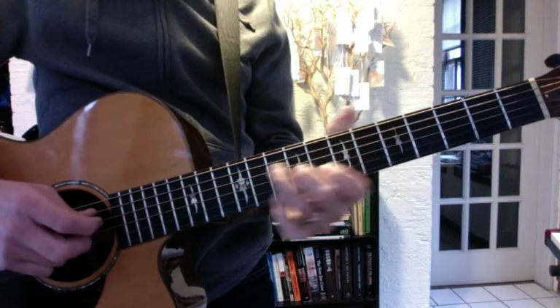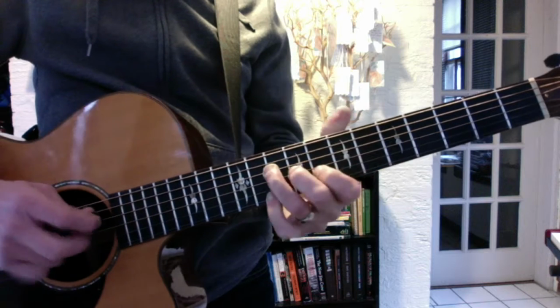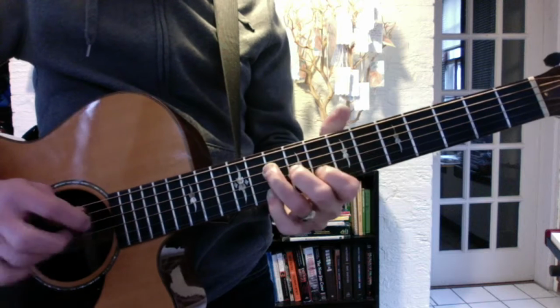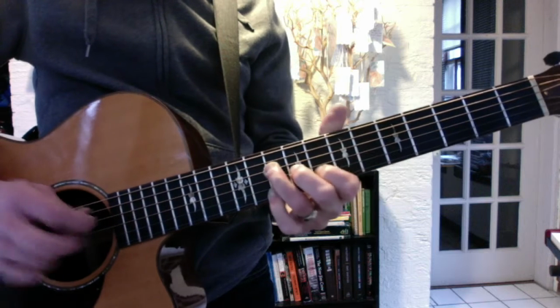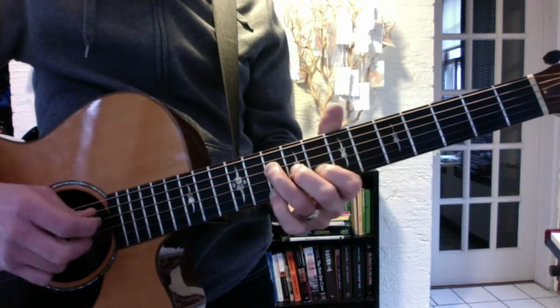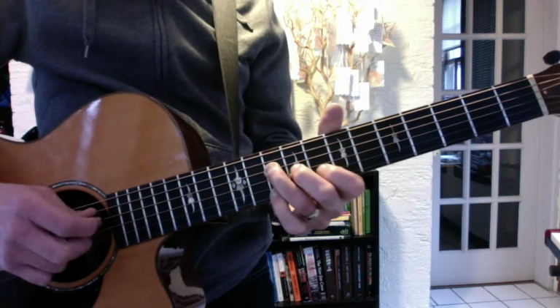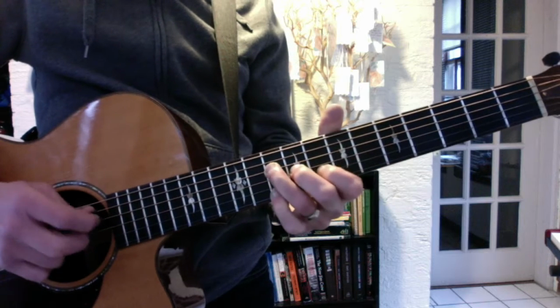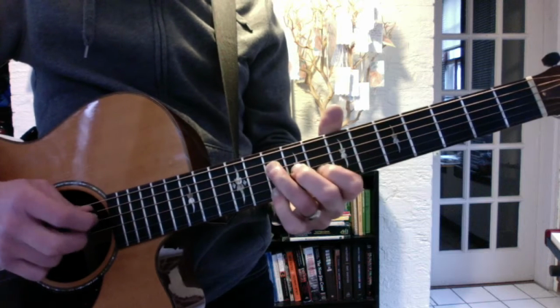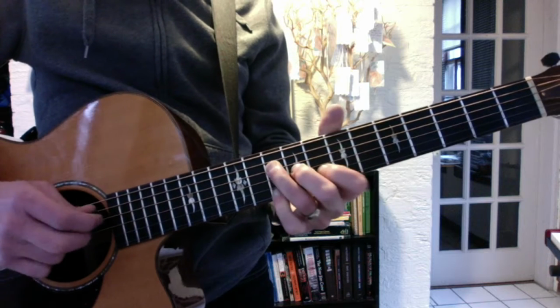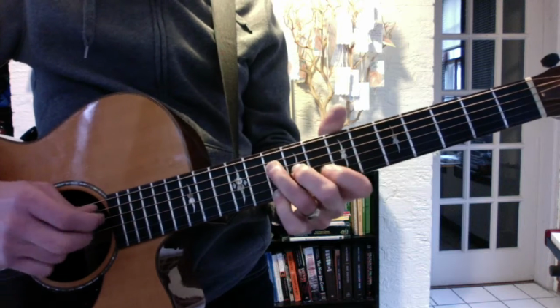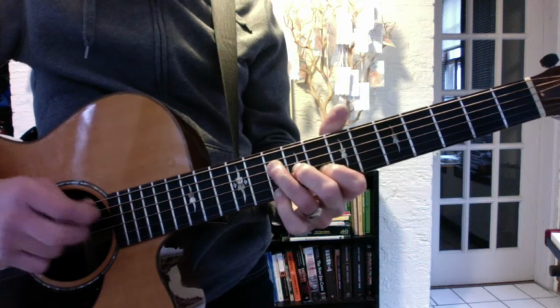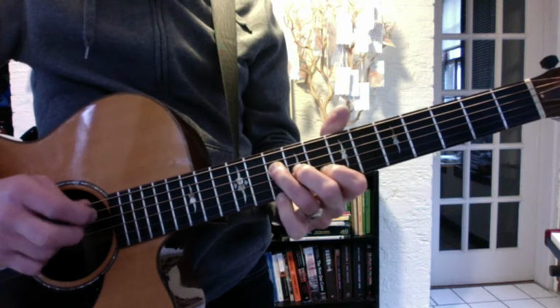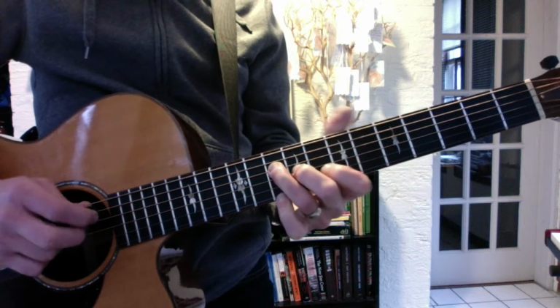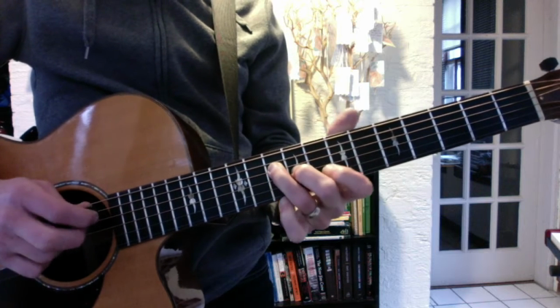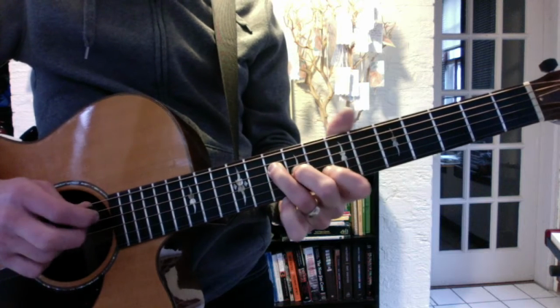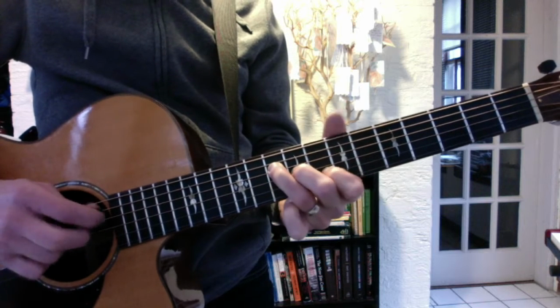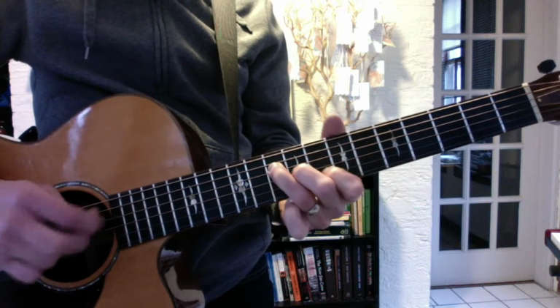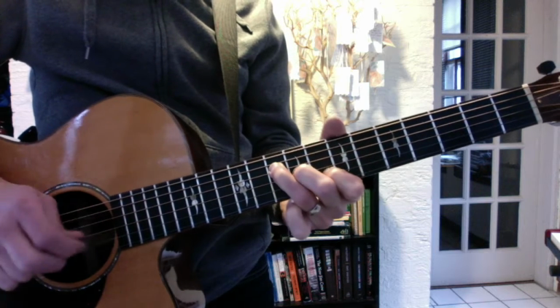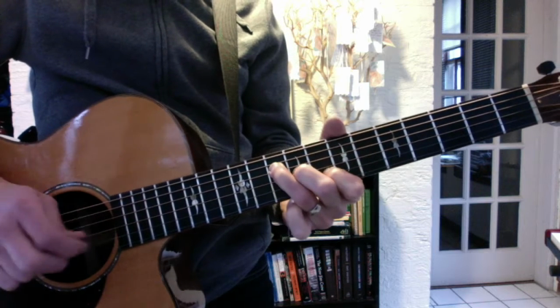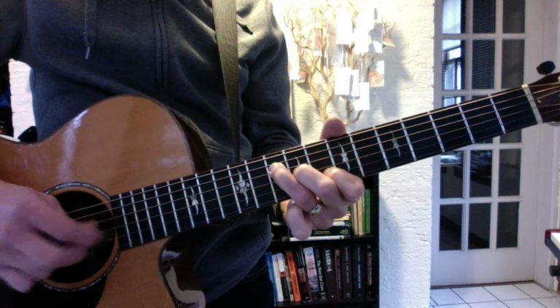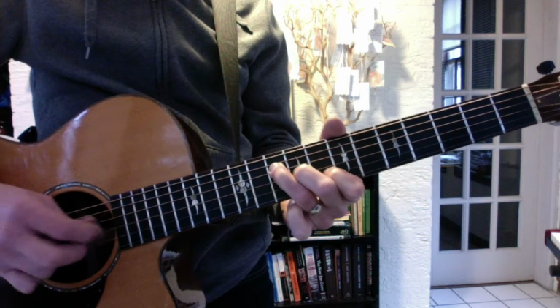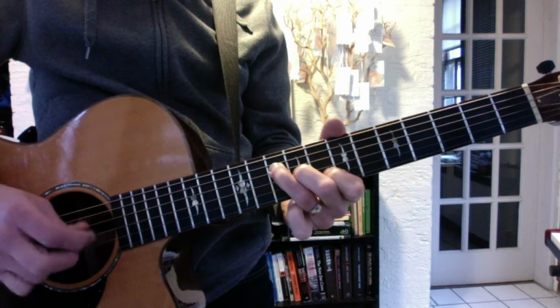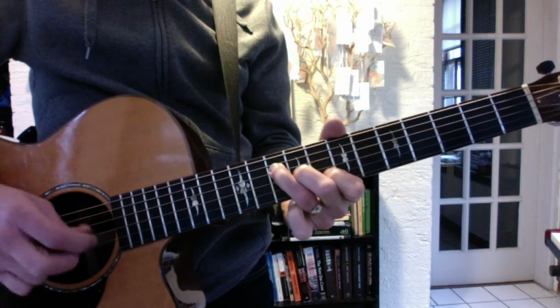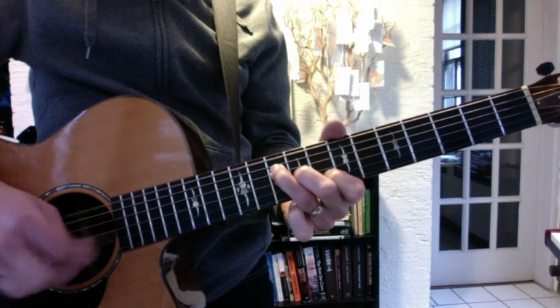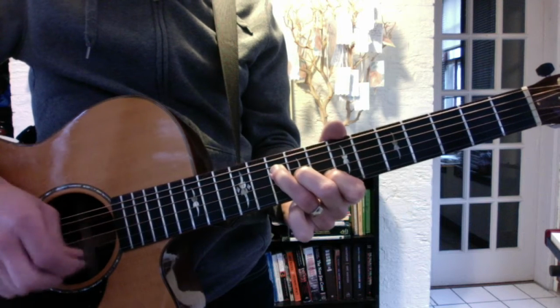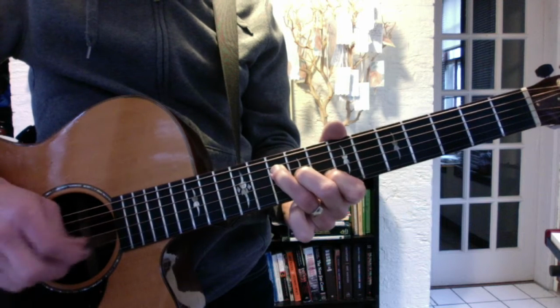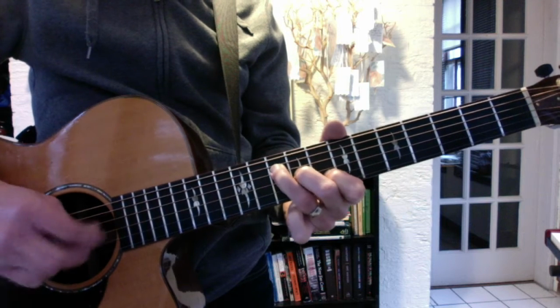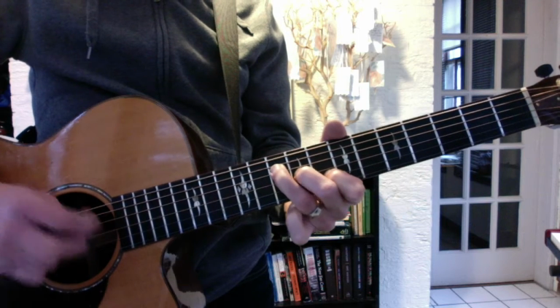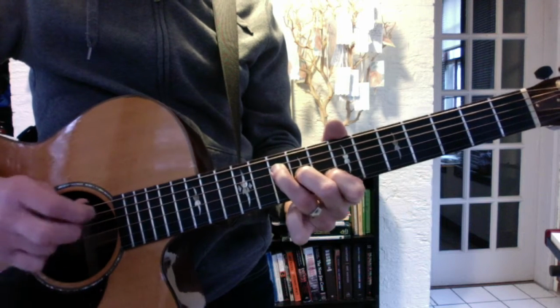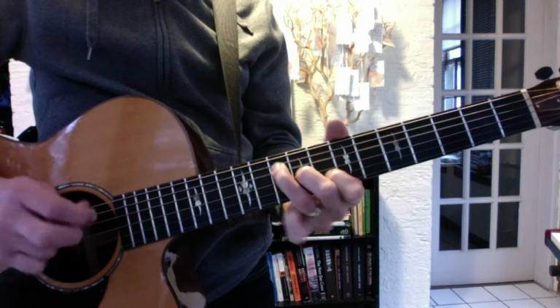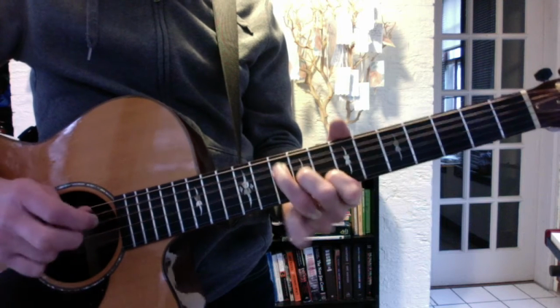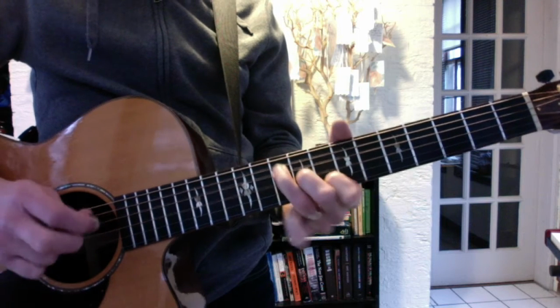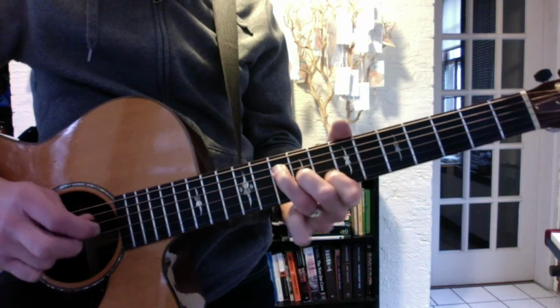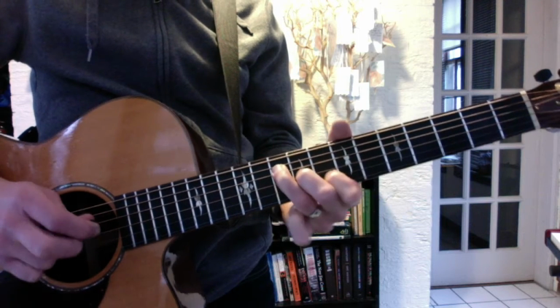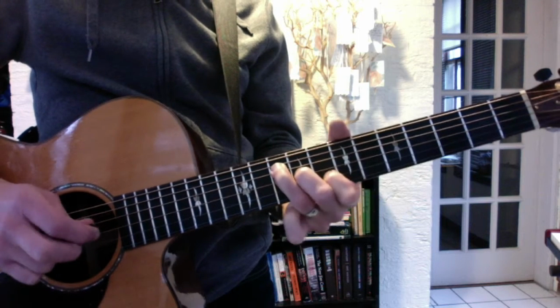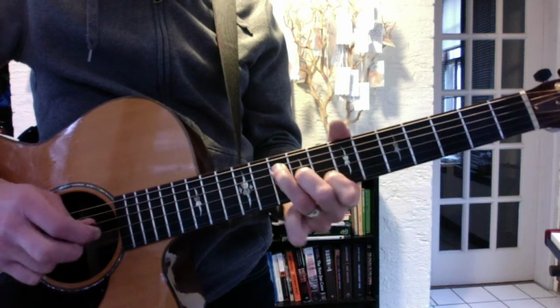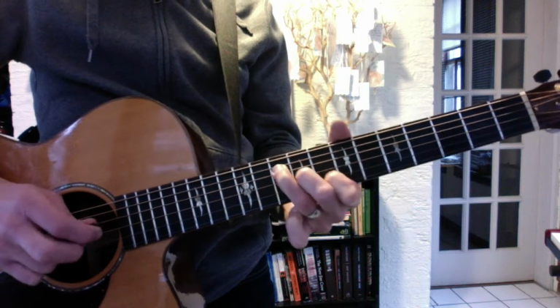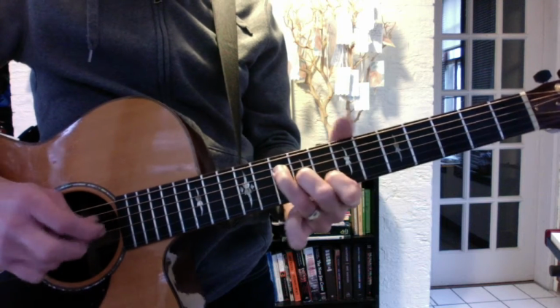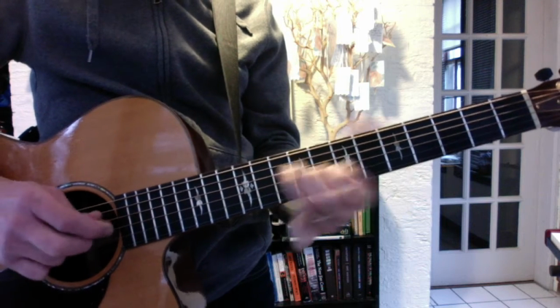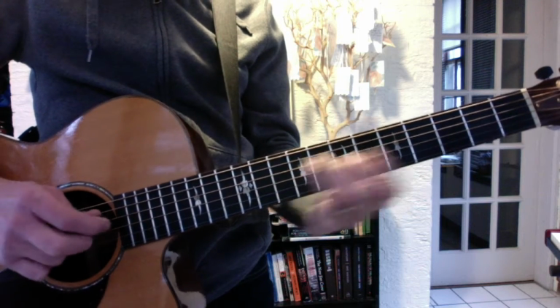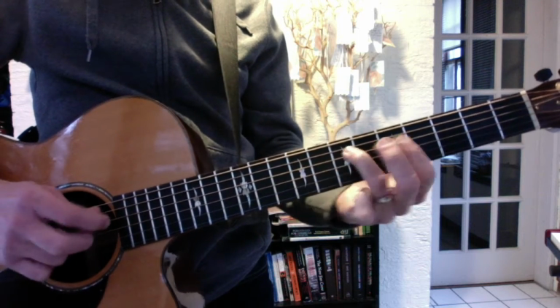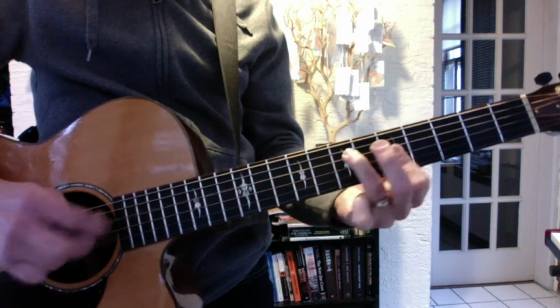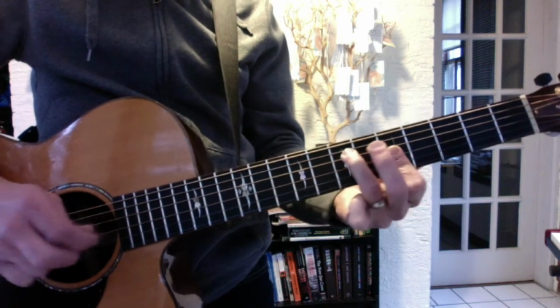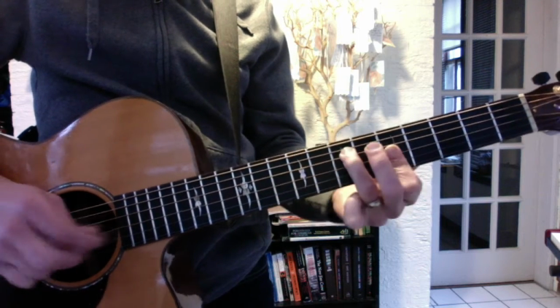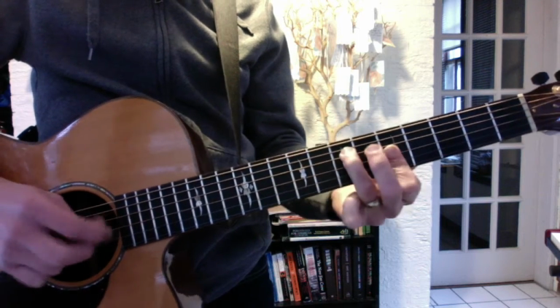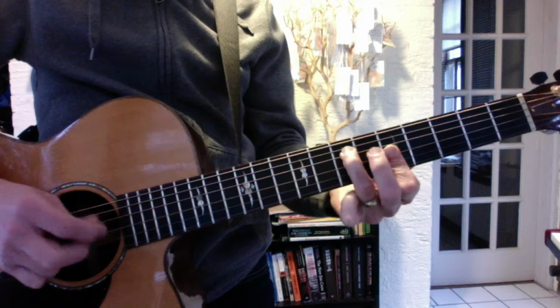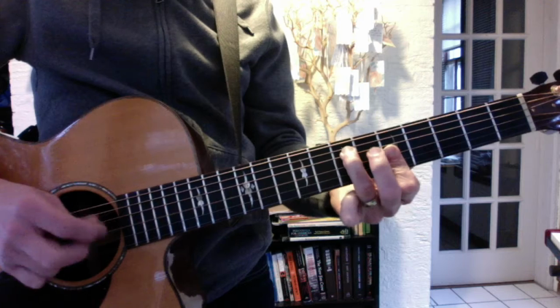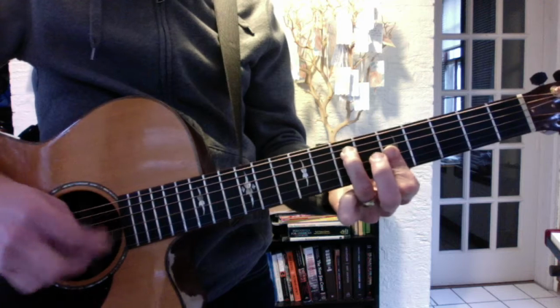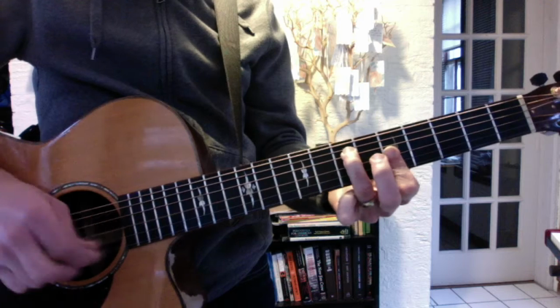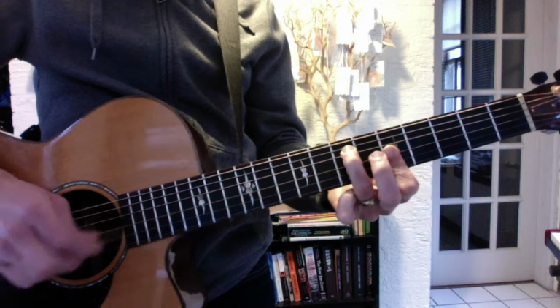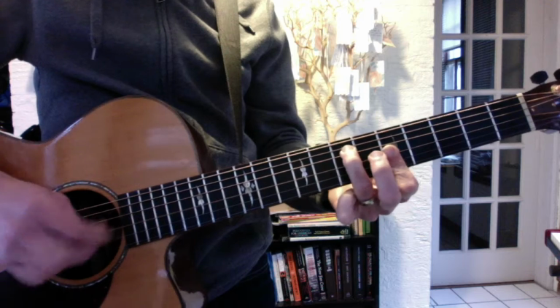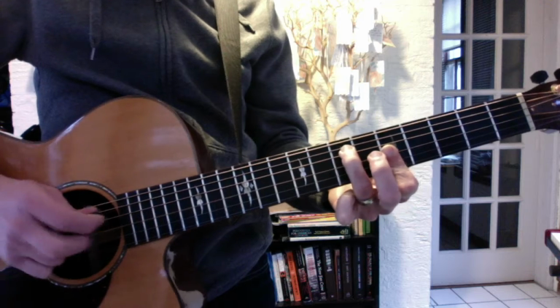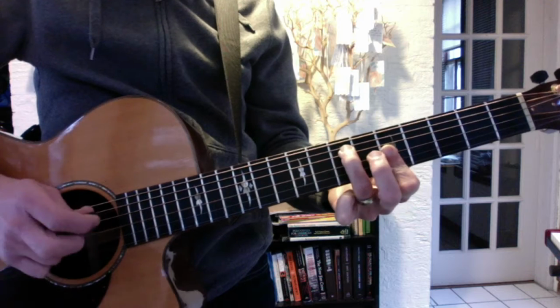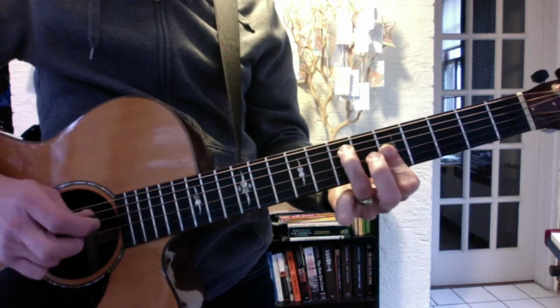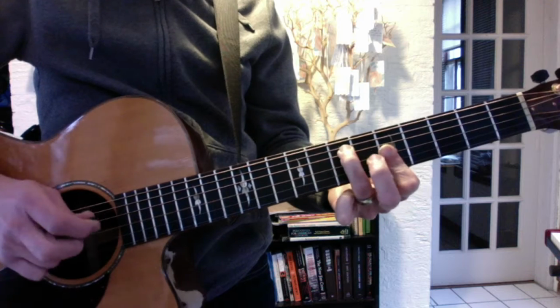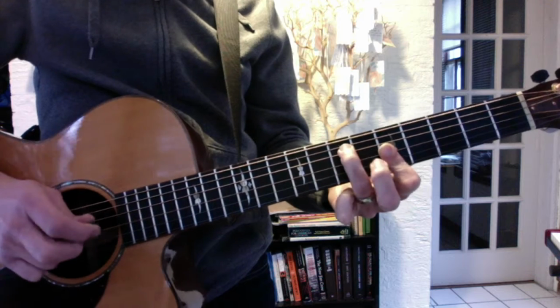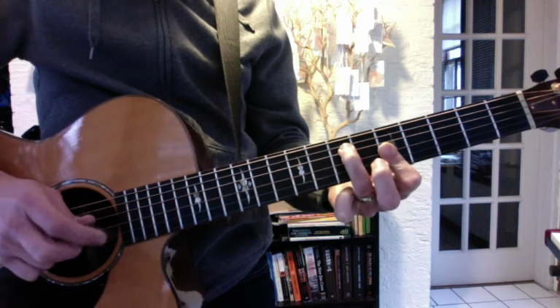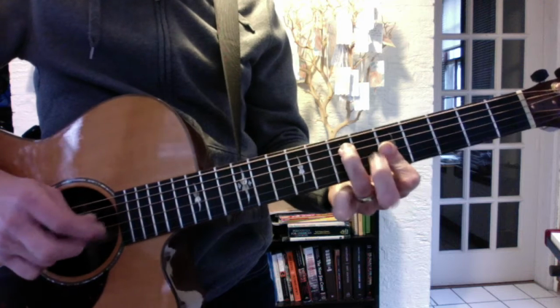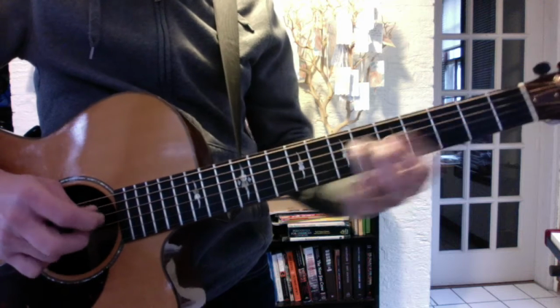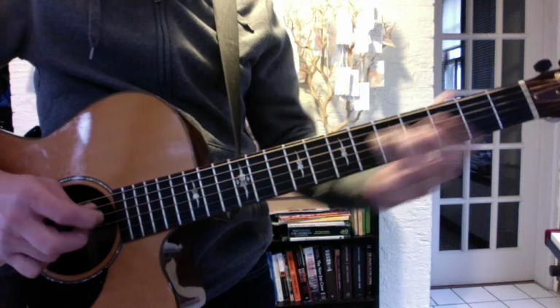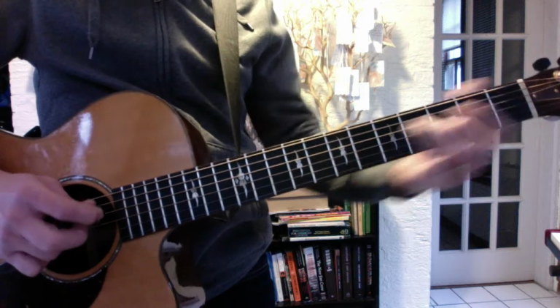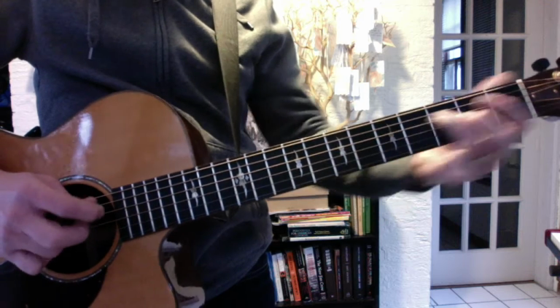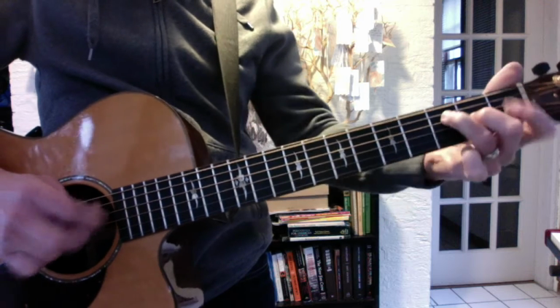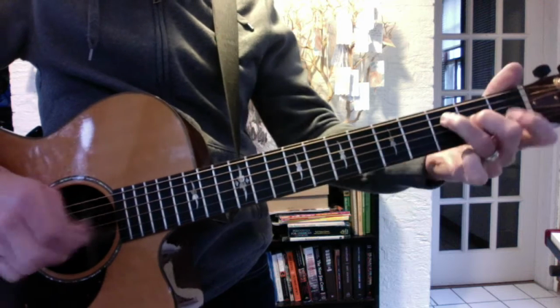So you have the arpeggio, which goes down, up, down, up. That's the first half.